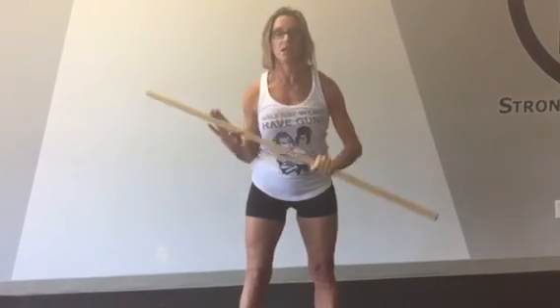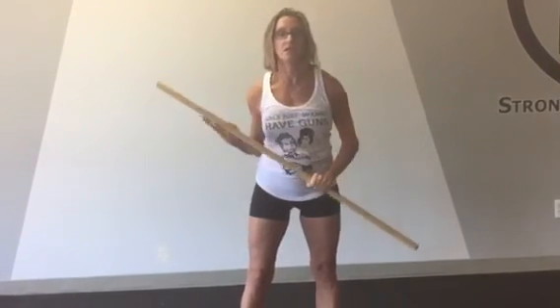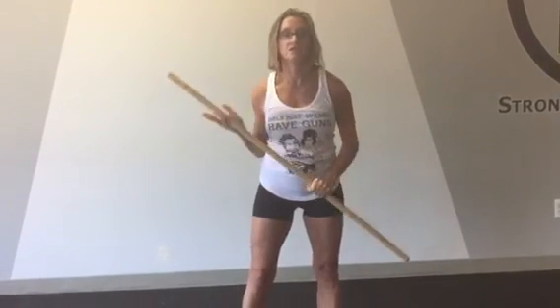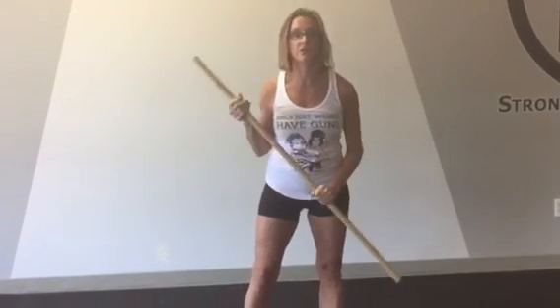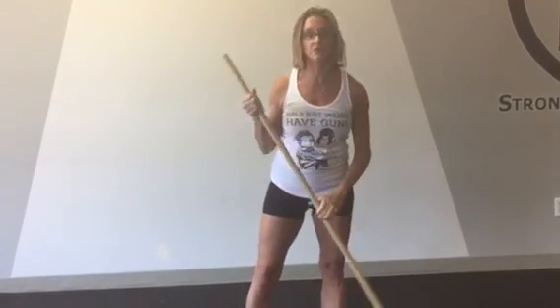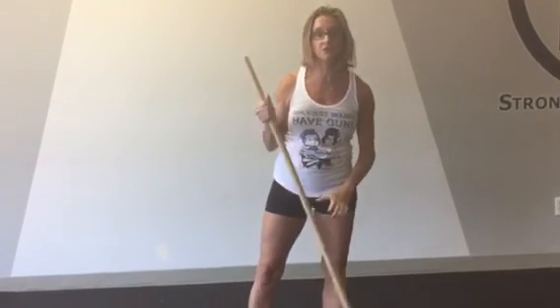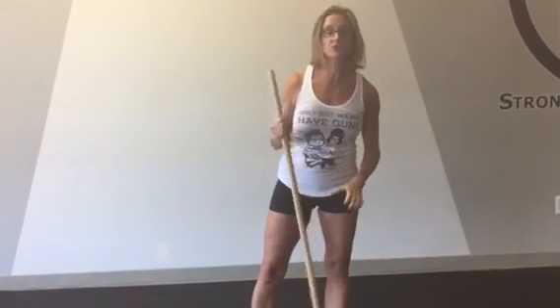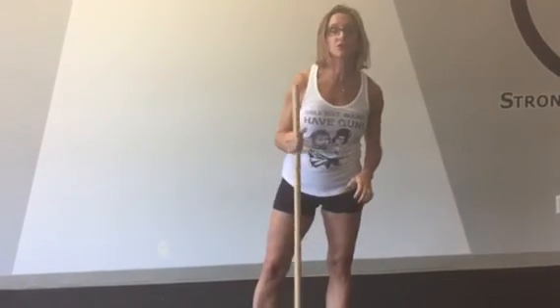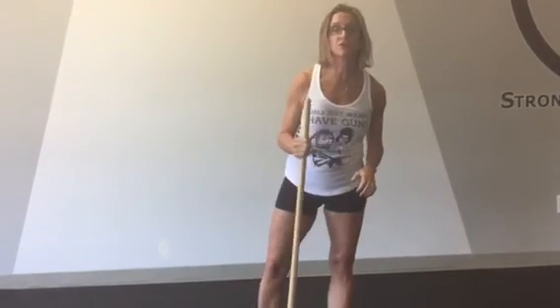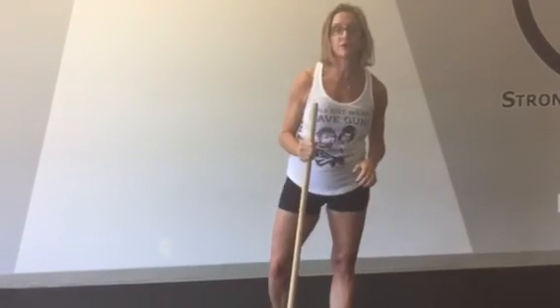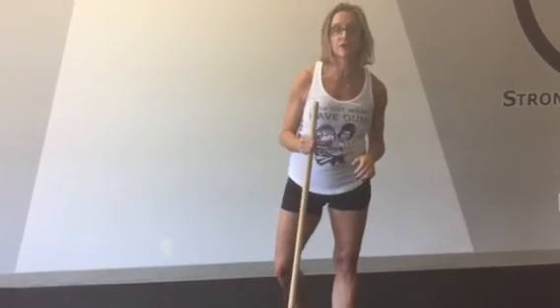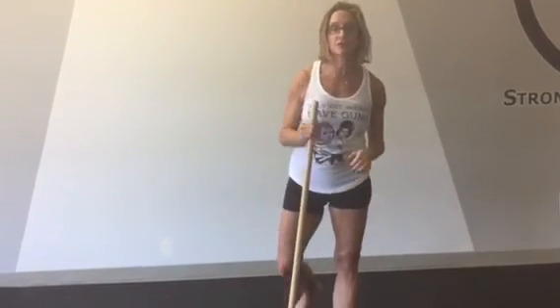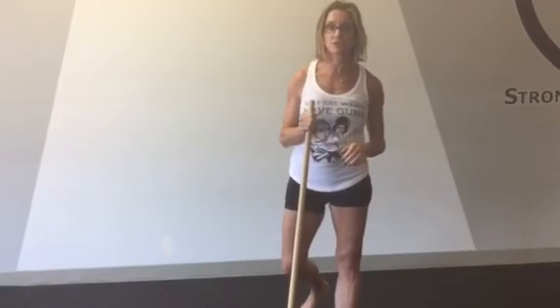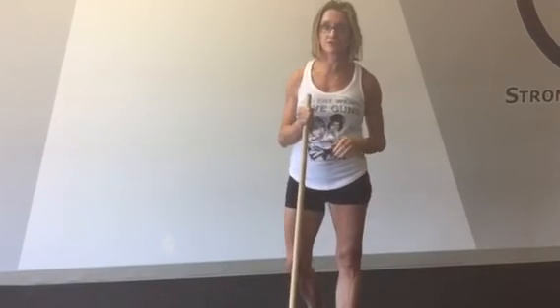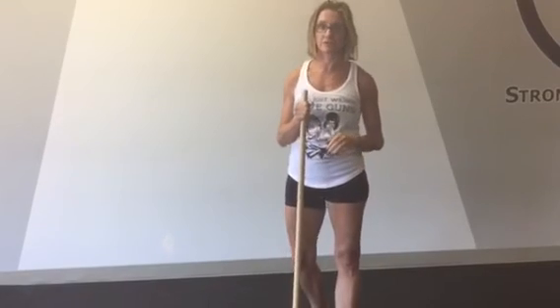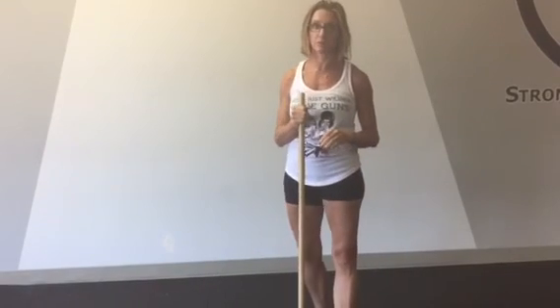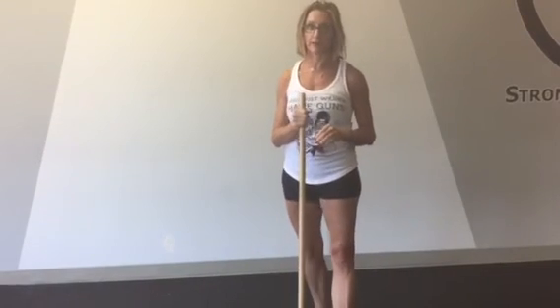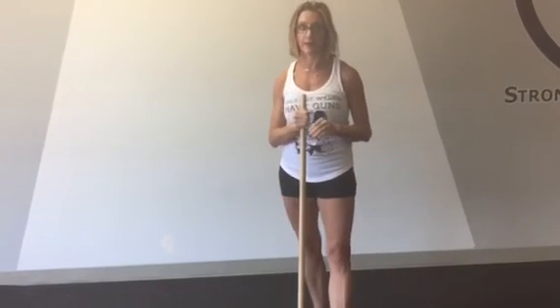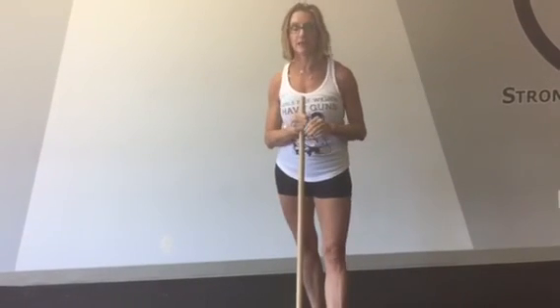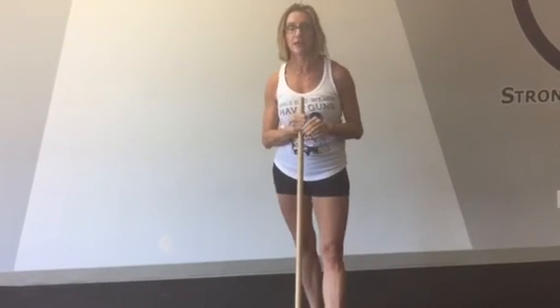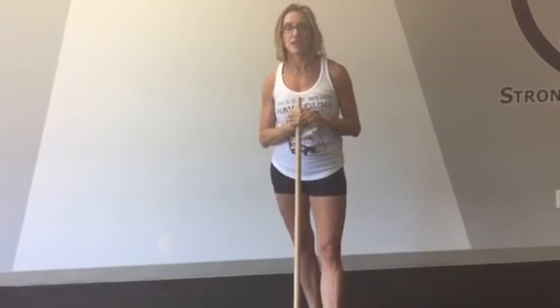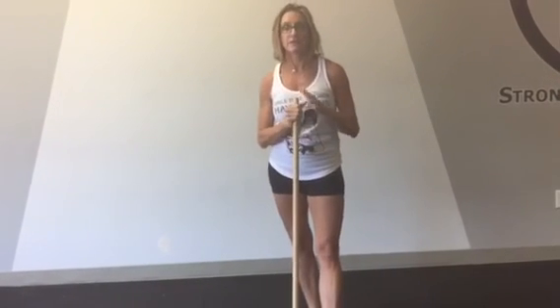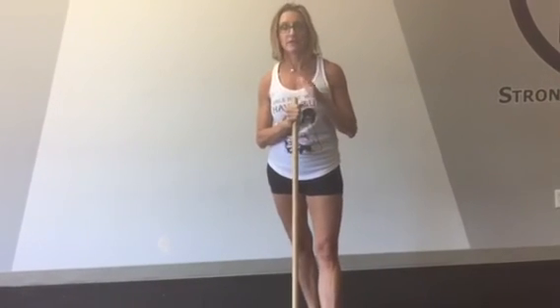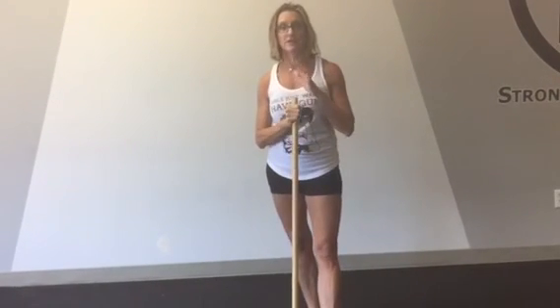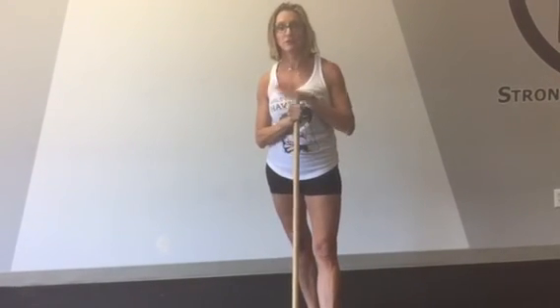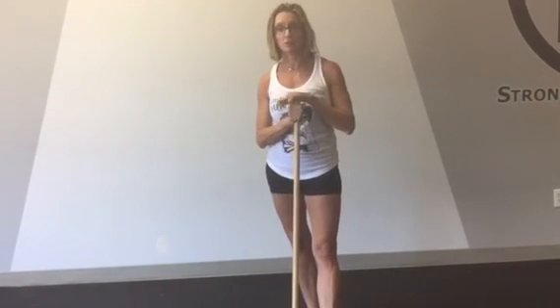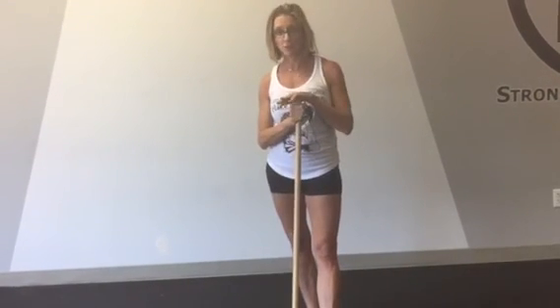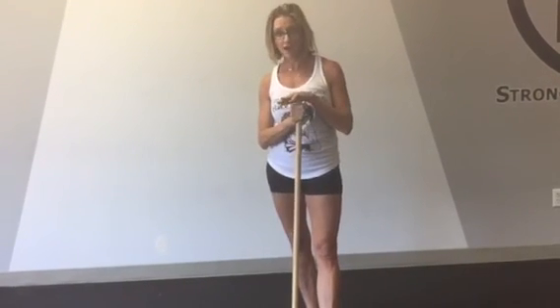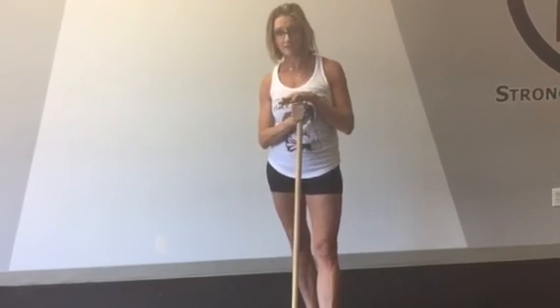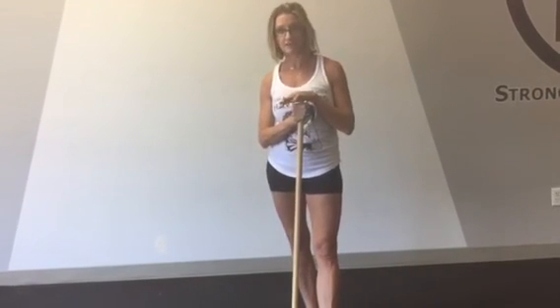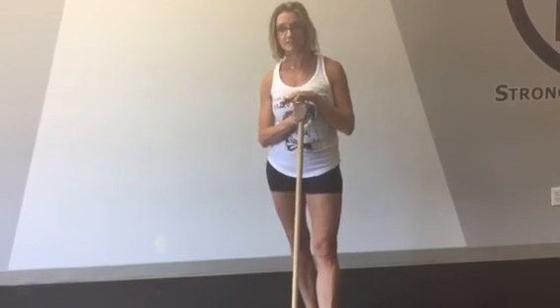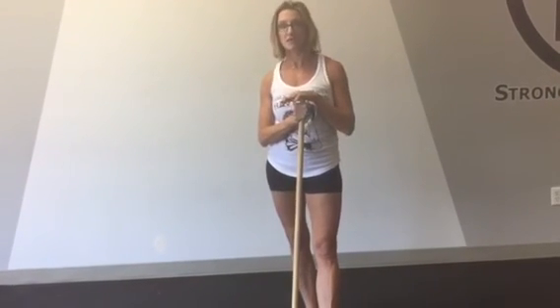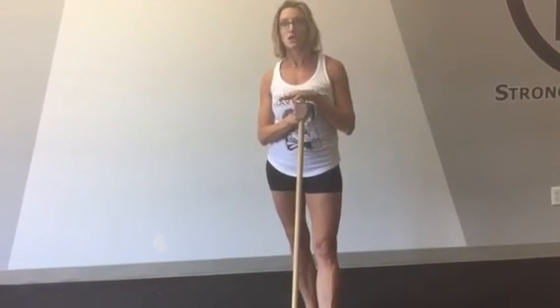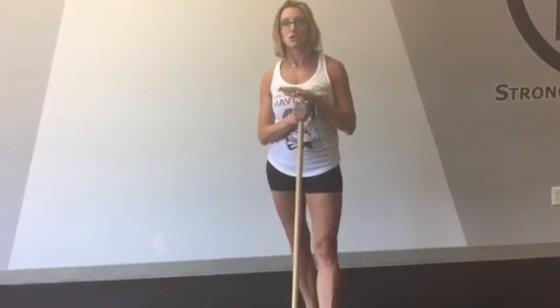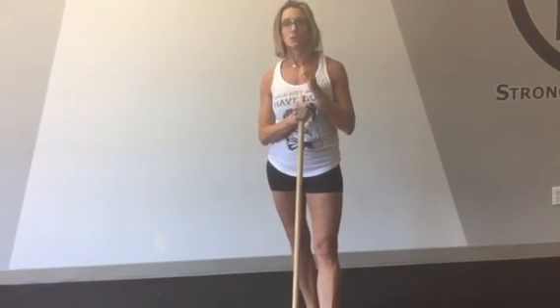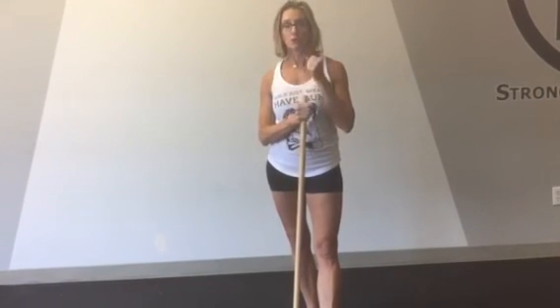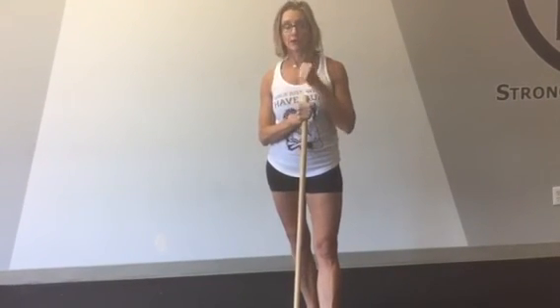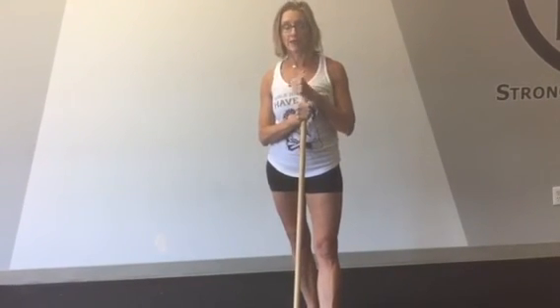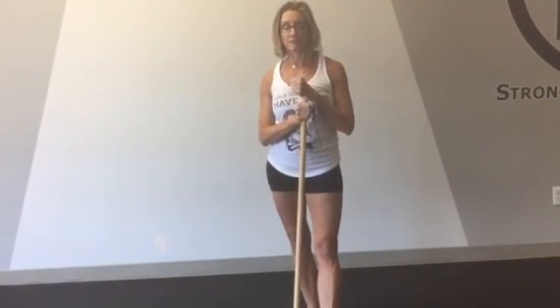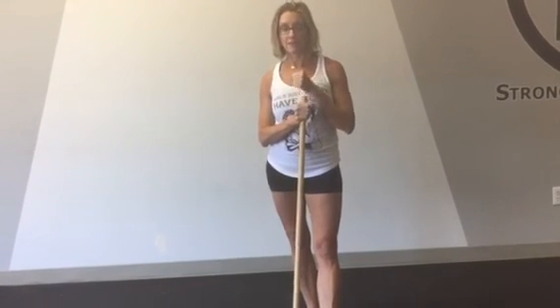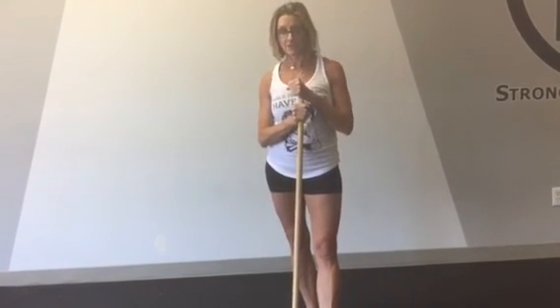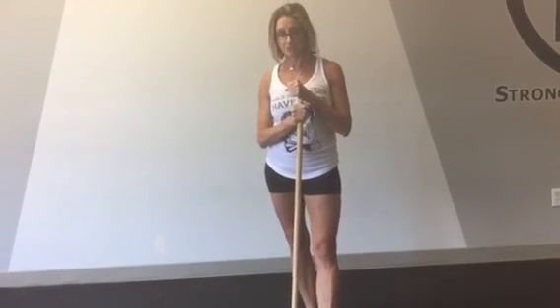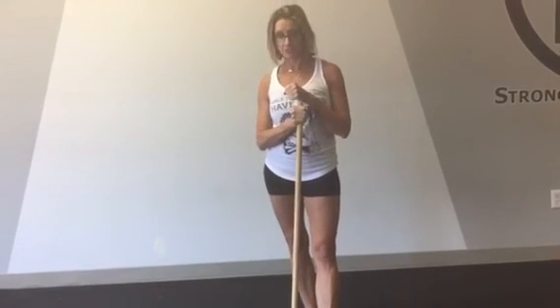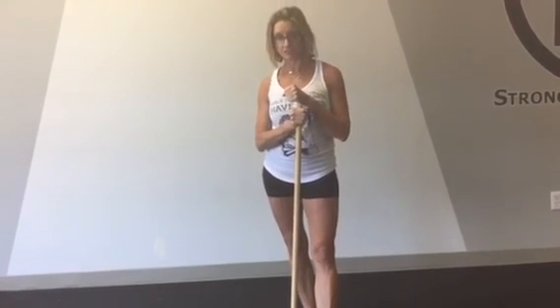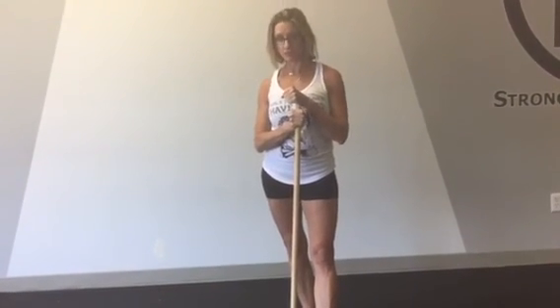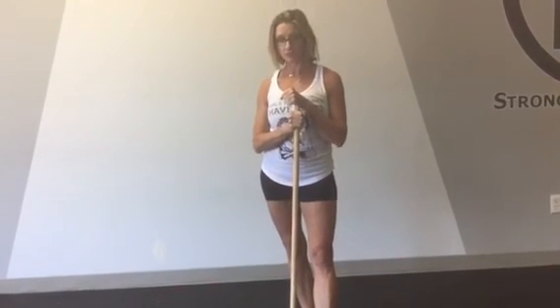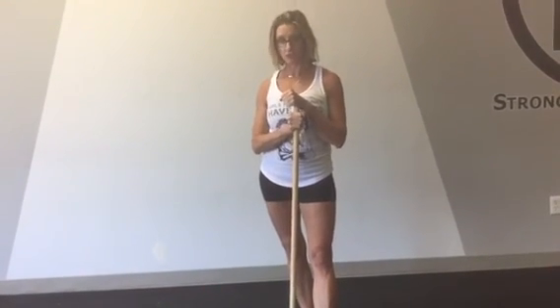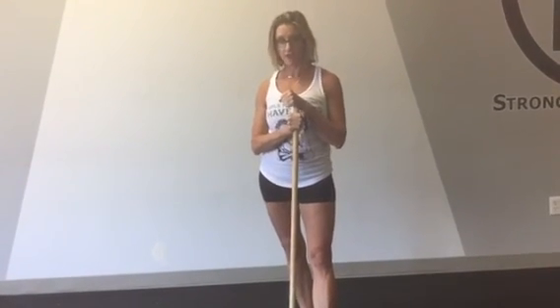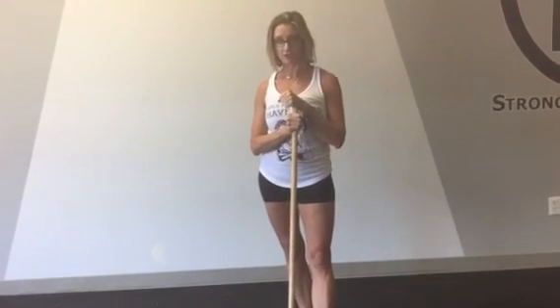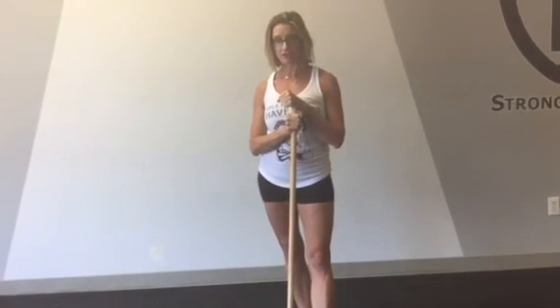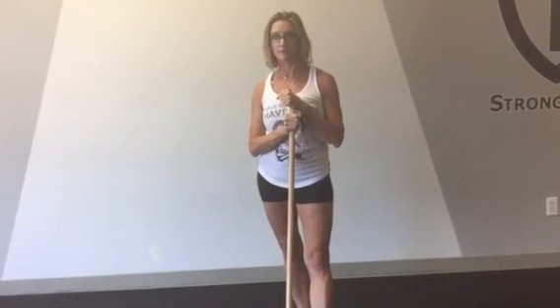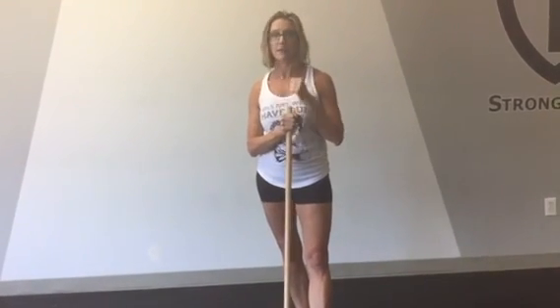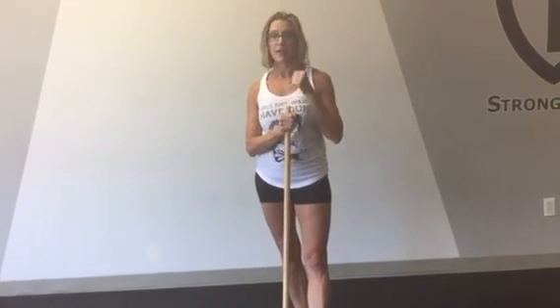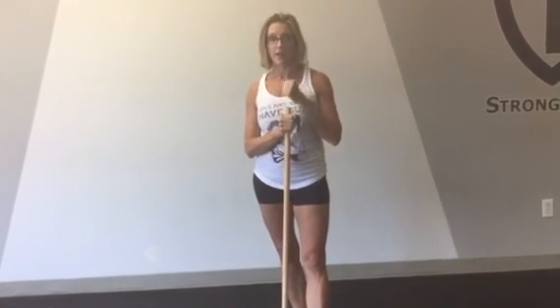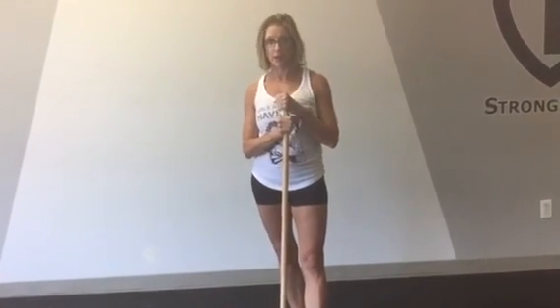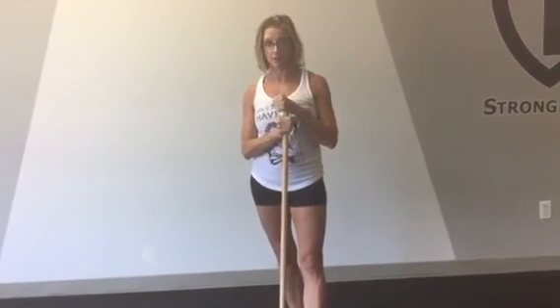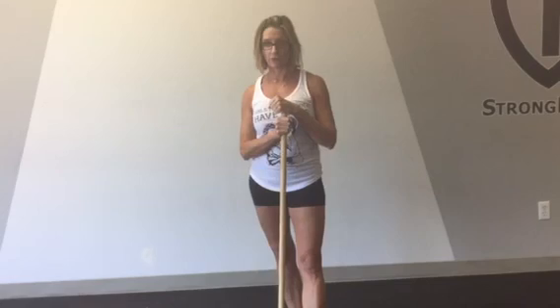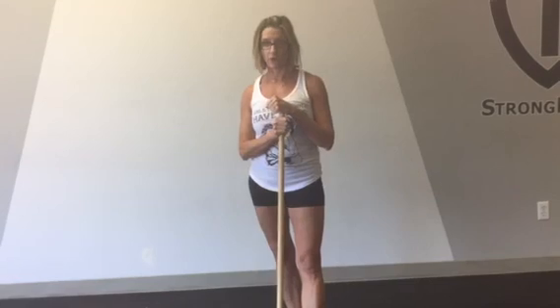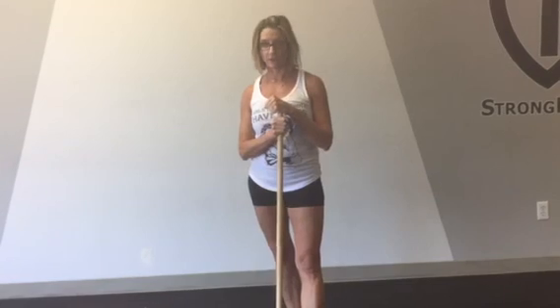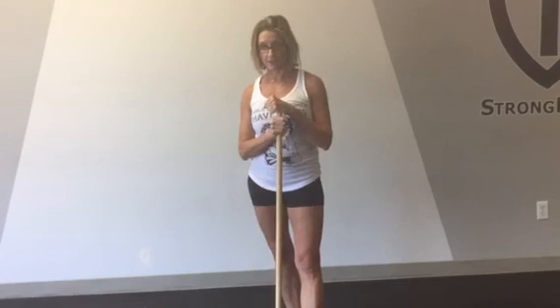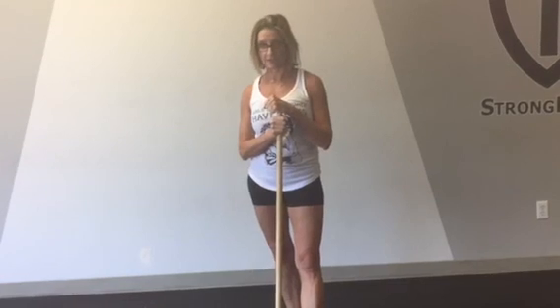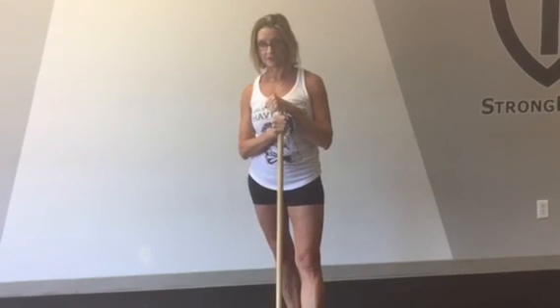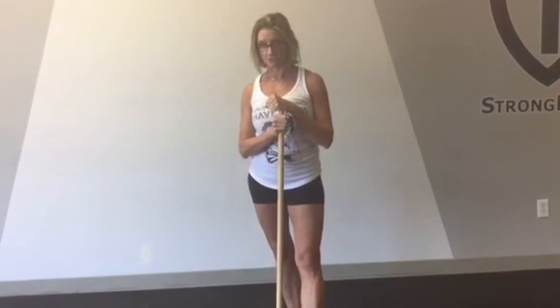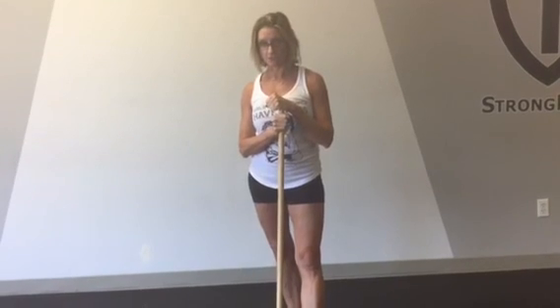Those are two variations of a plank that, if you practice, you will gain major muscle contraction and overall body tension.